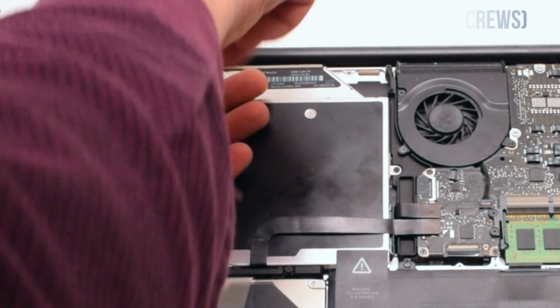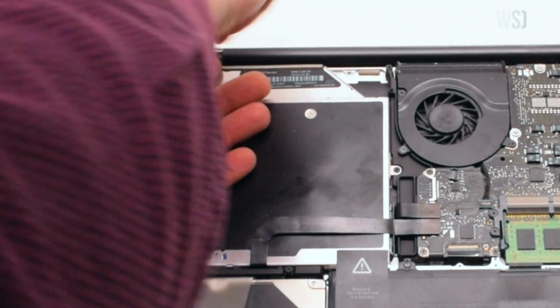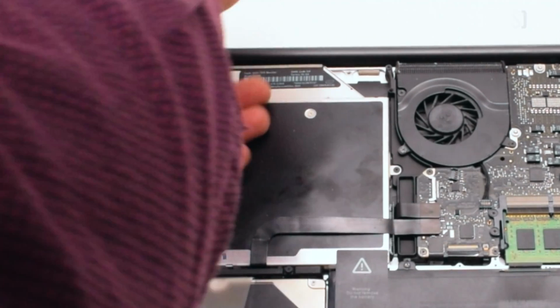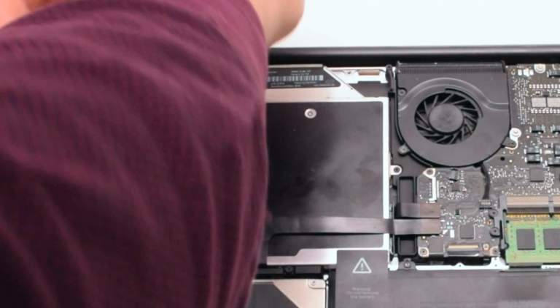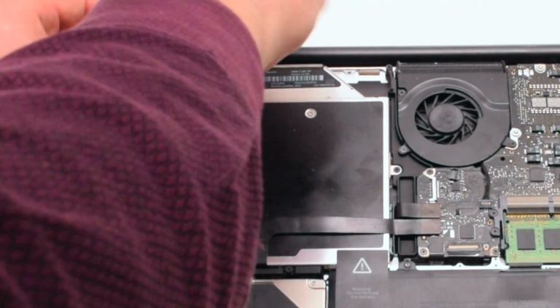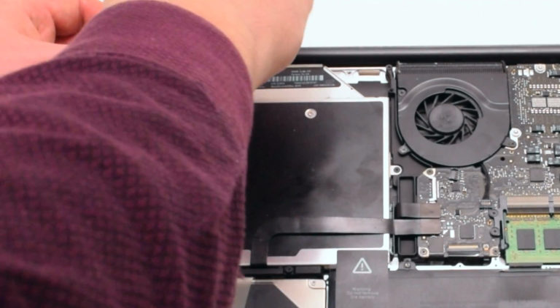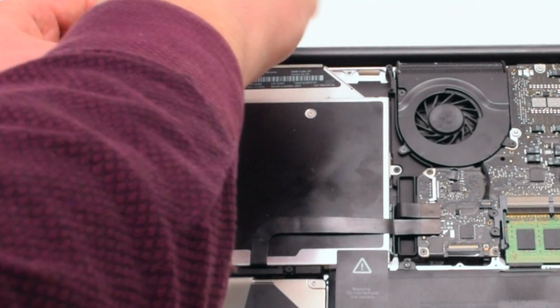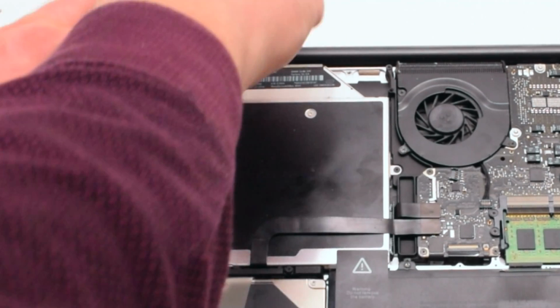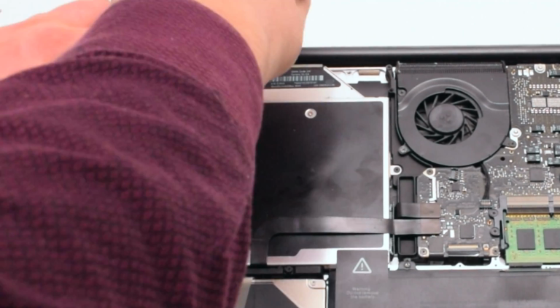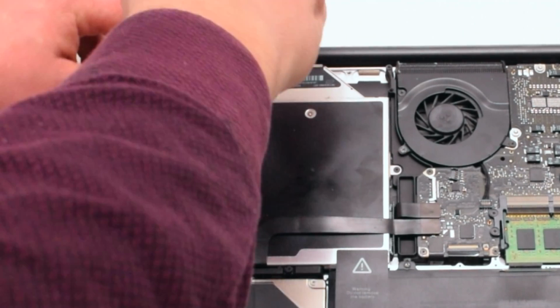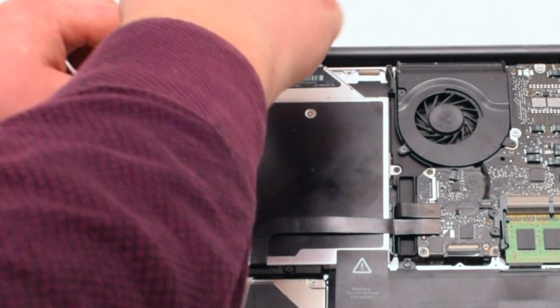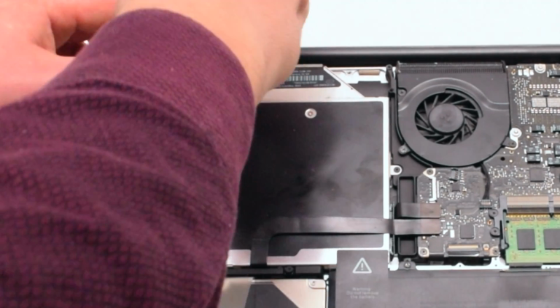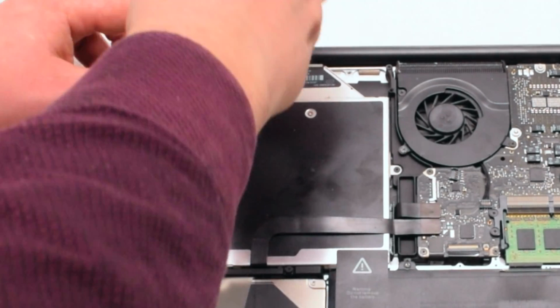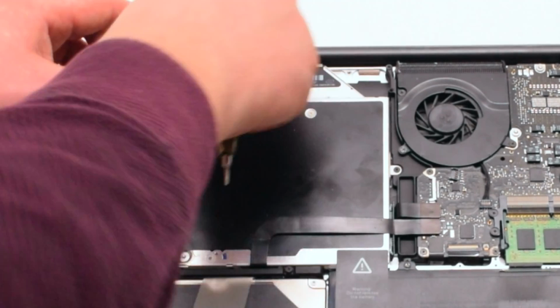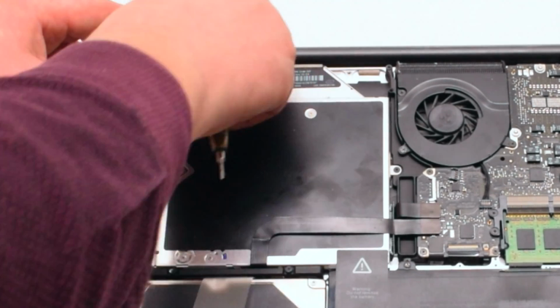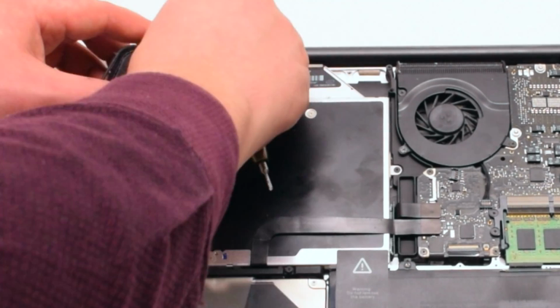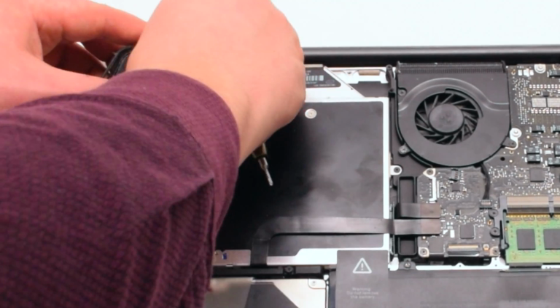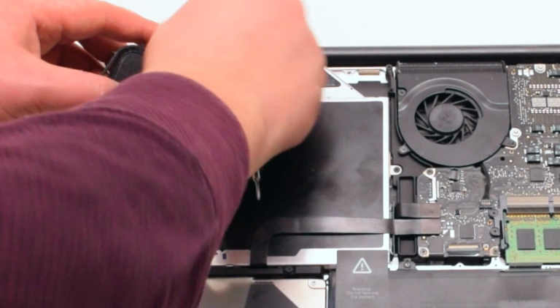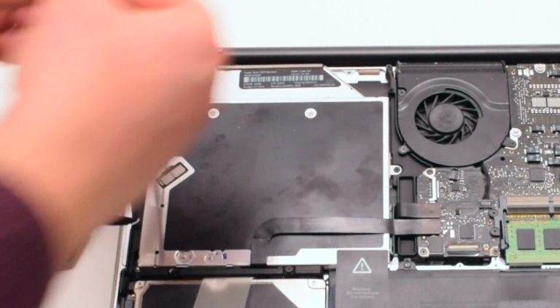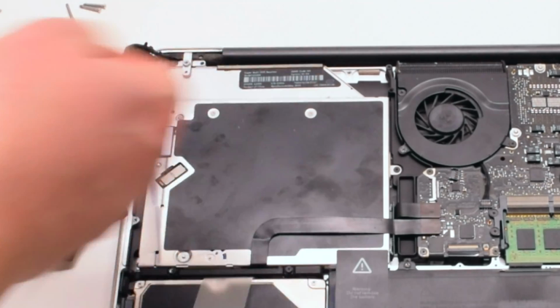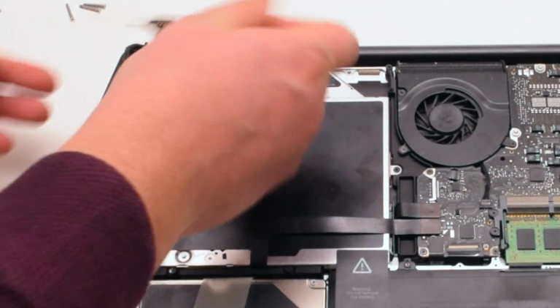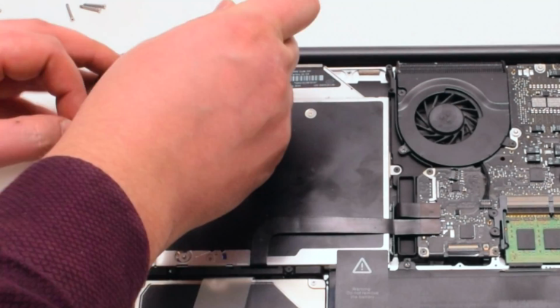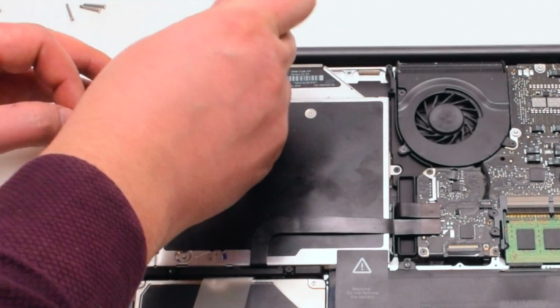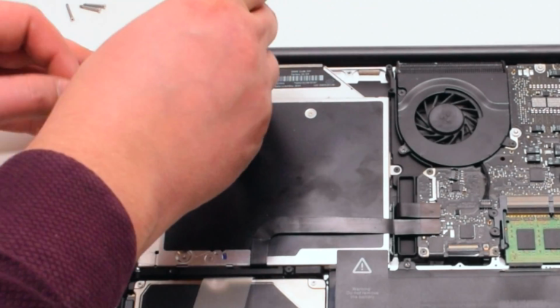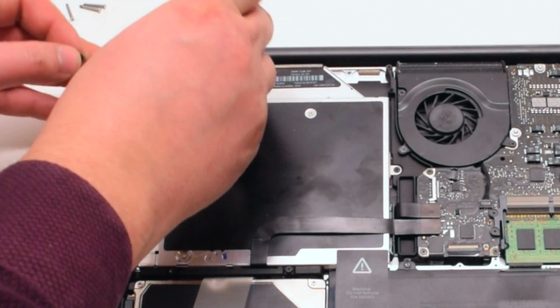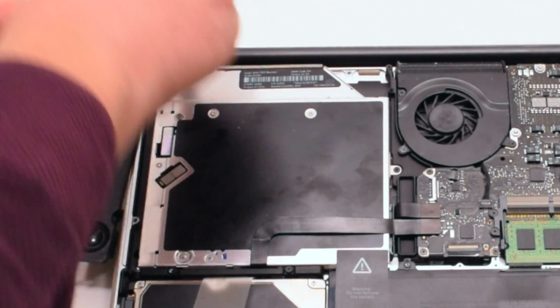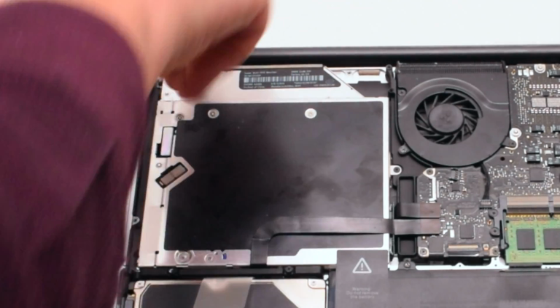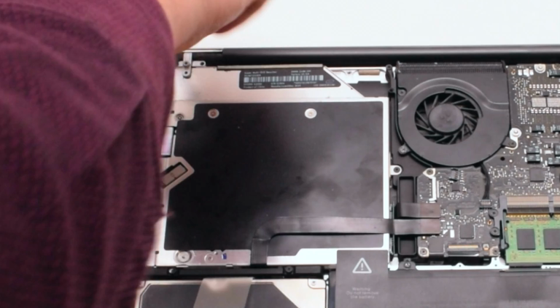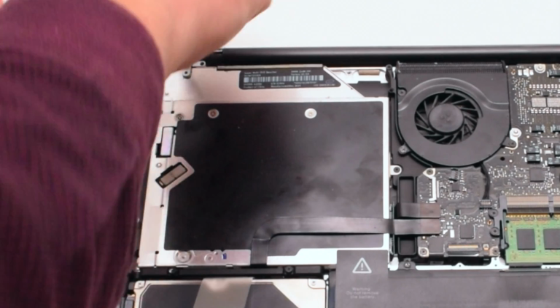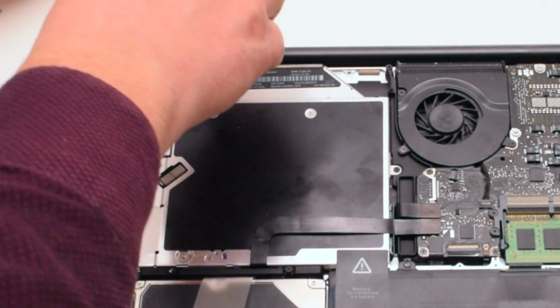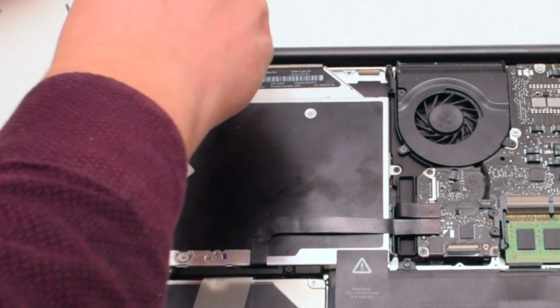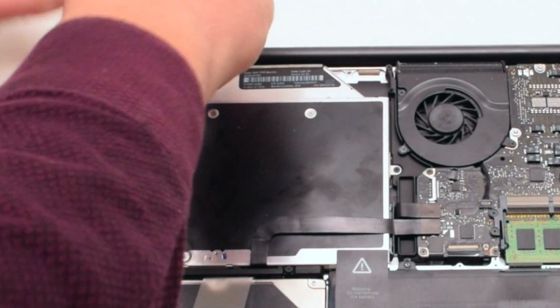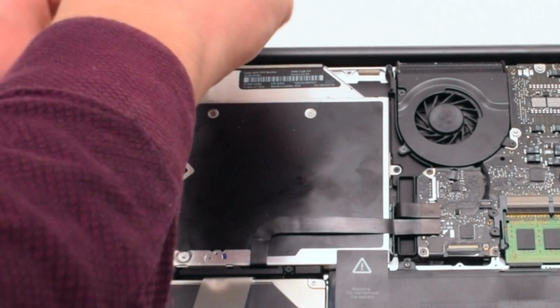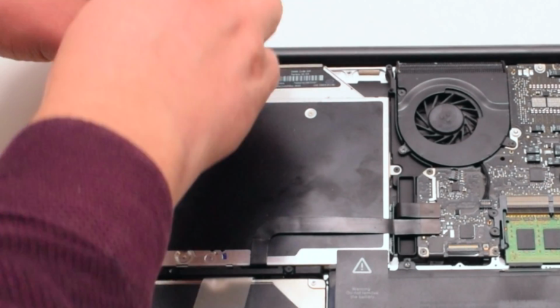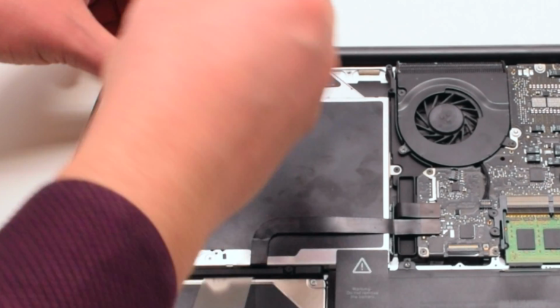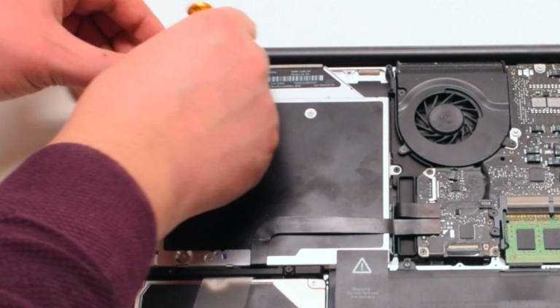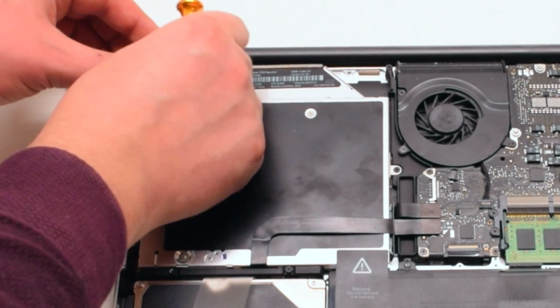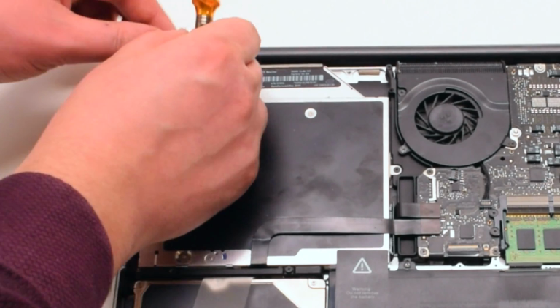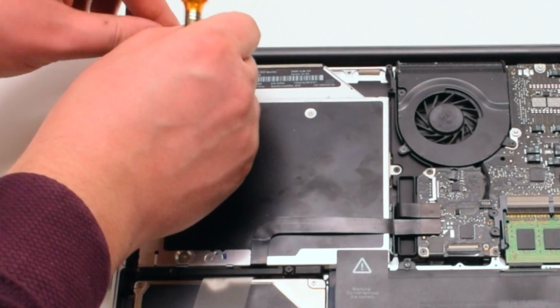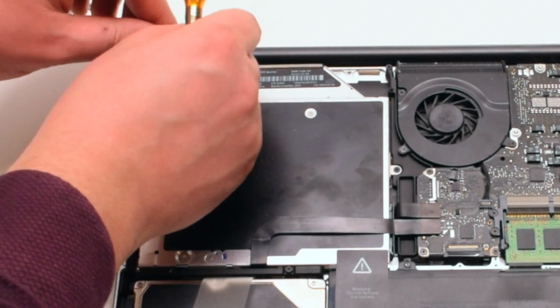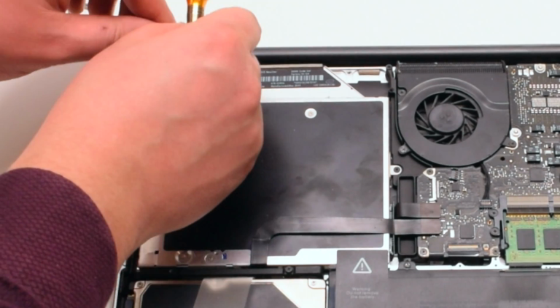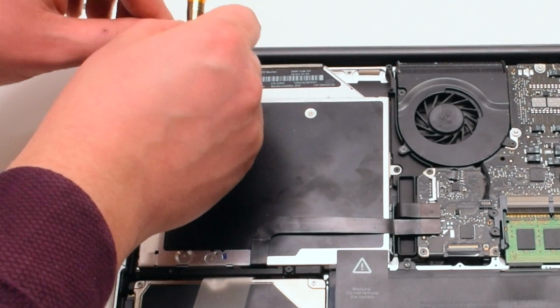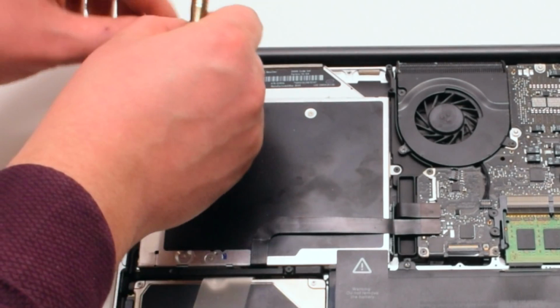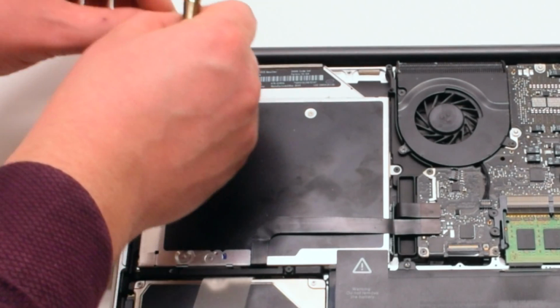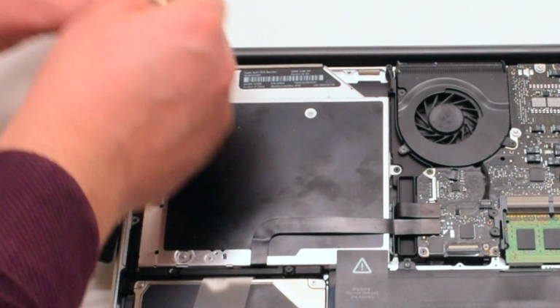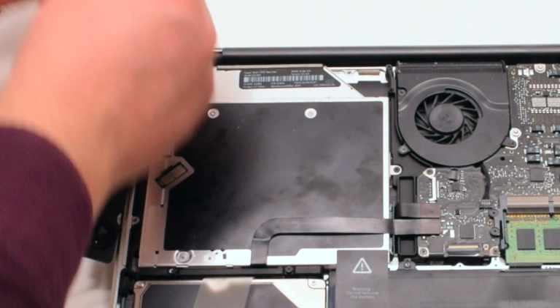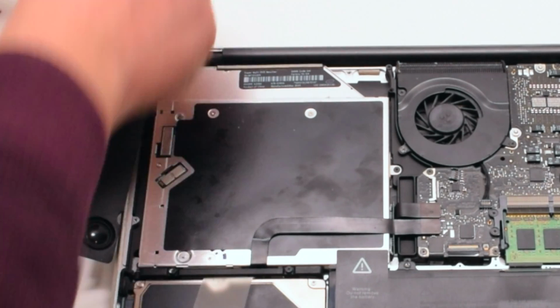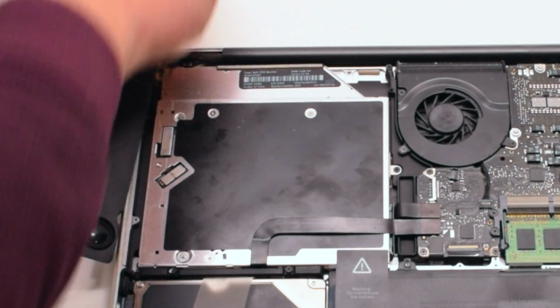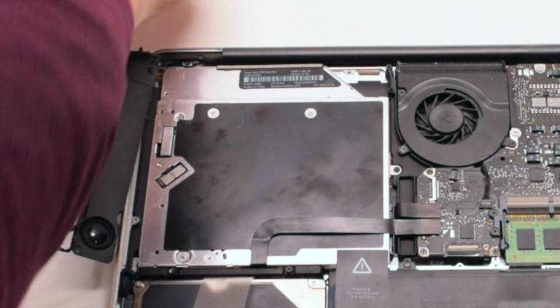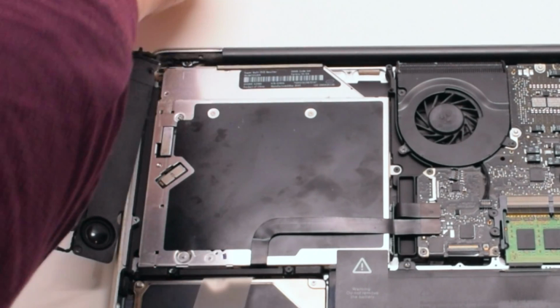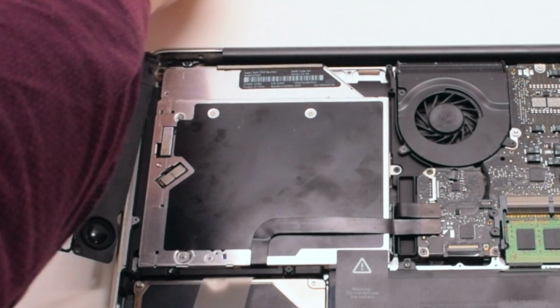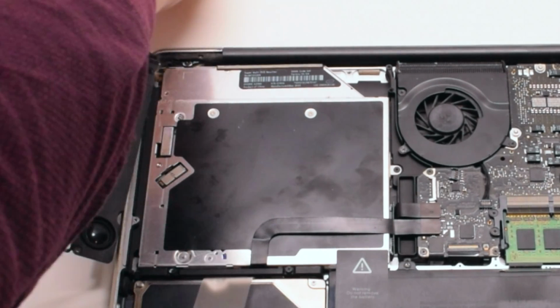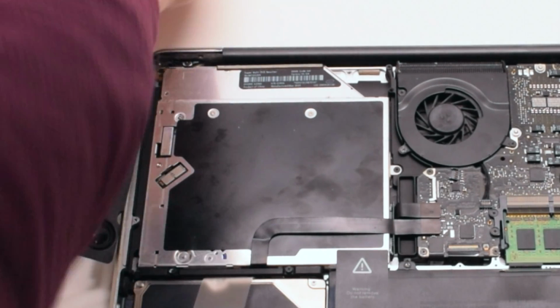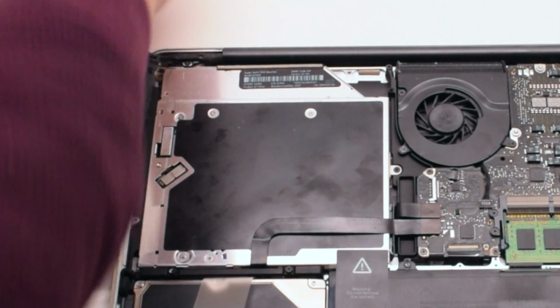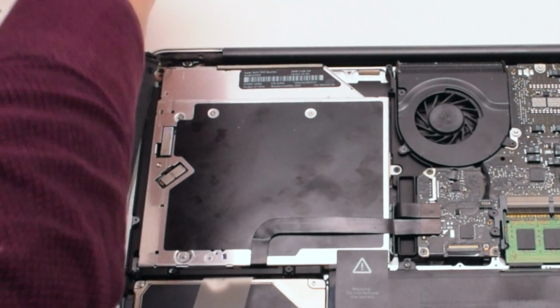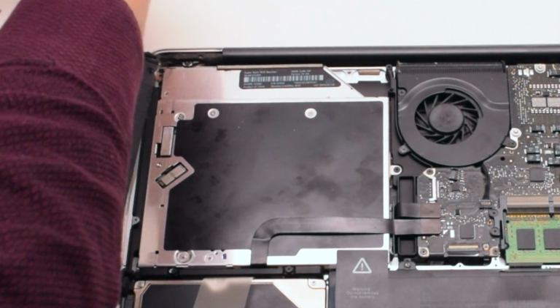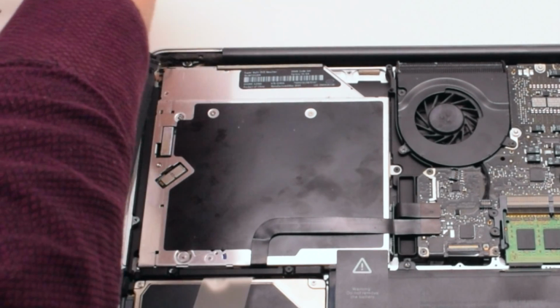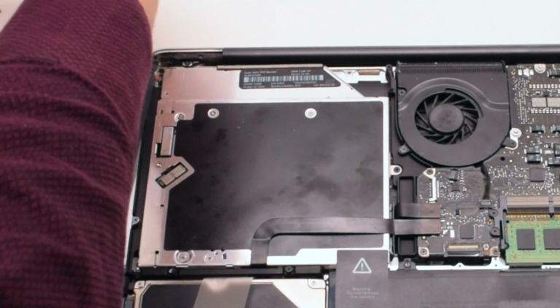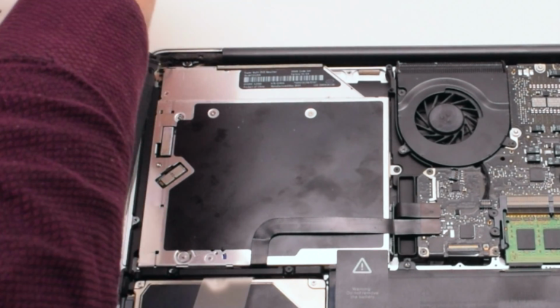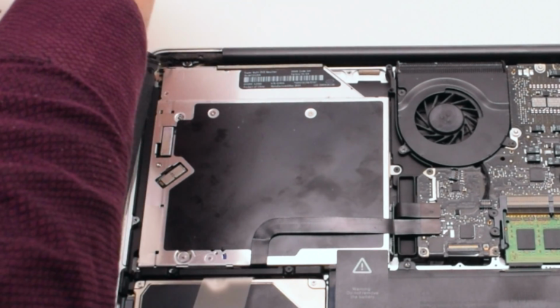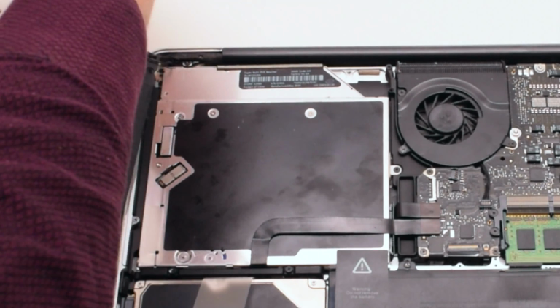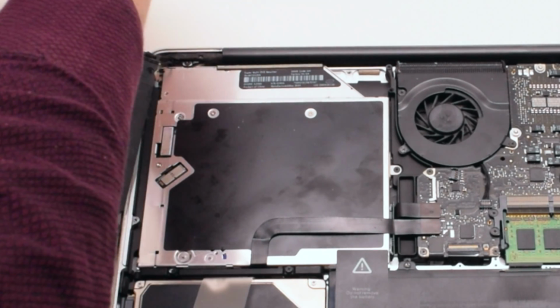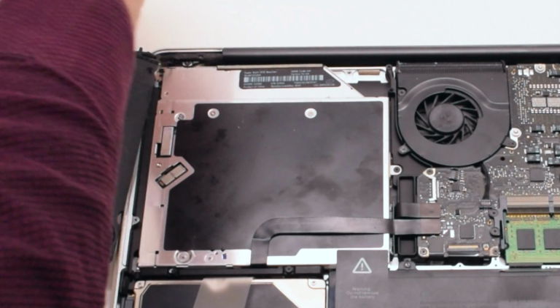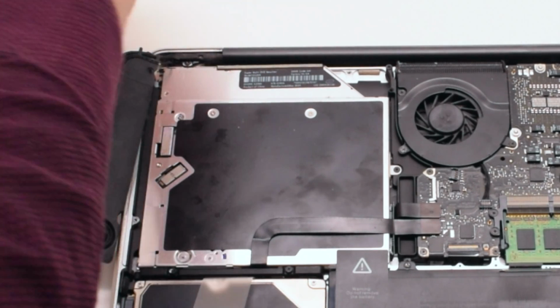The Wi-Fi cable bracket is being held in with two Phillips head screws. Go ahead, remove those. Move the bracket out of the way.